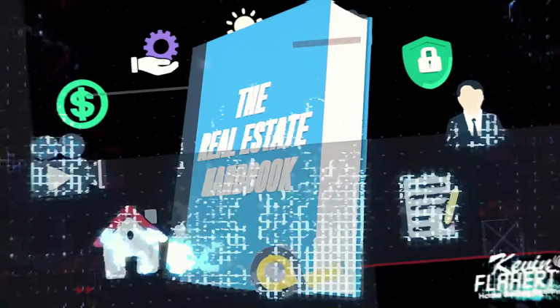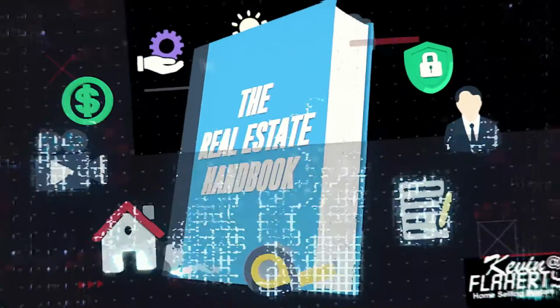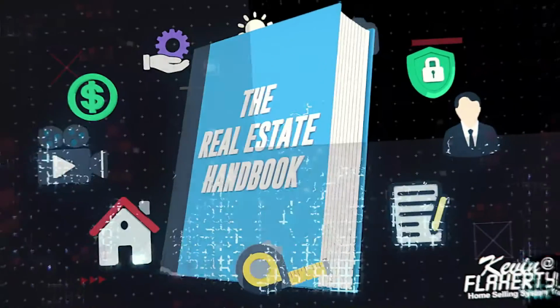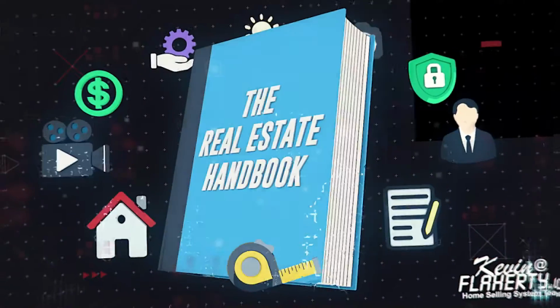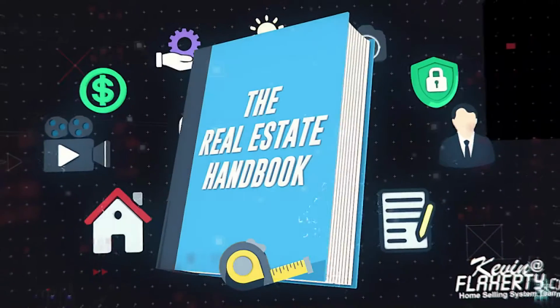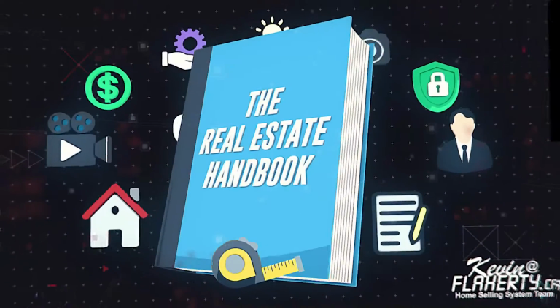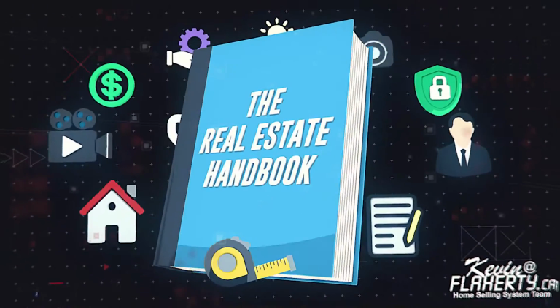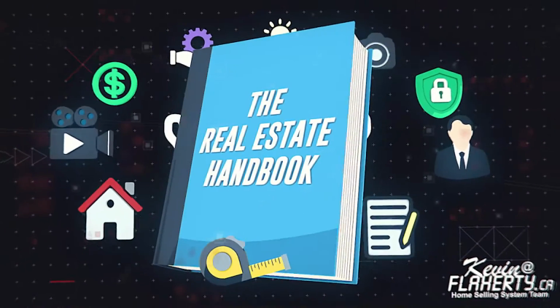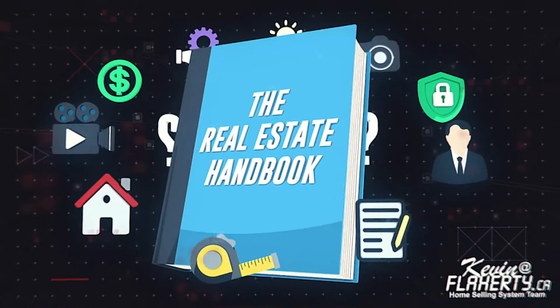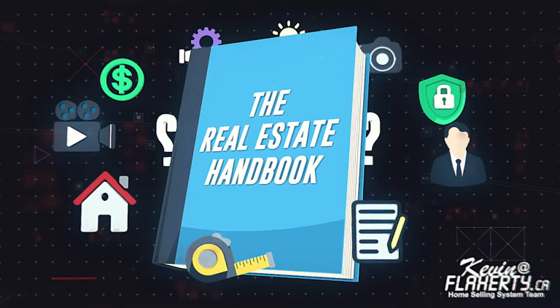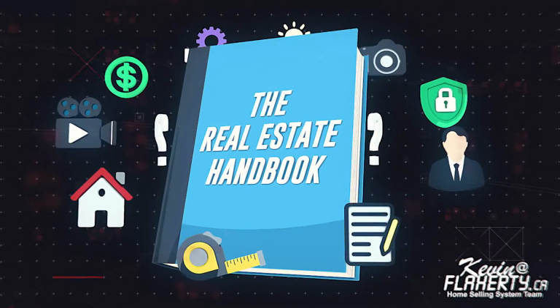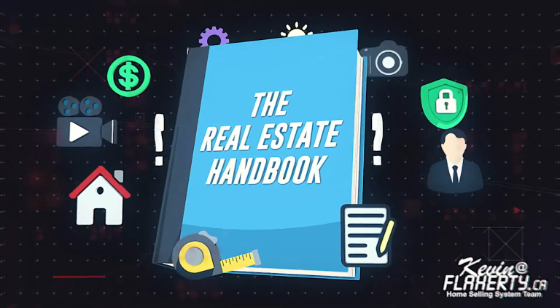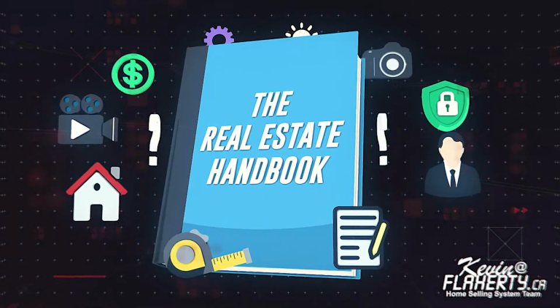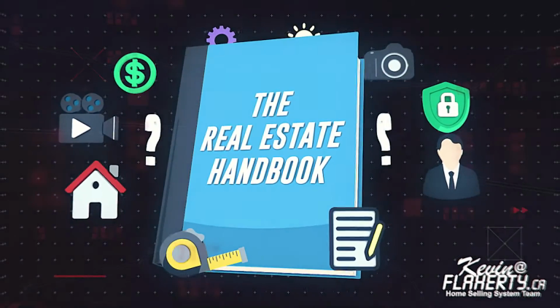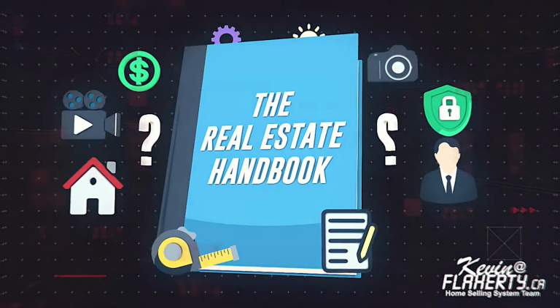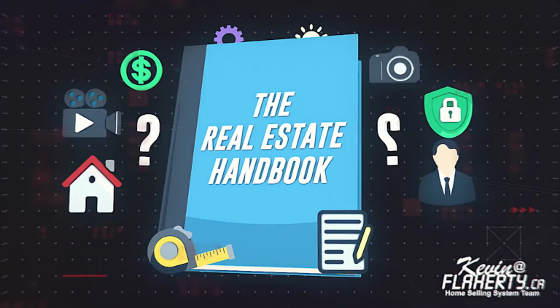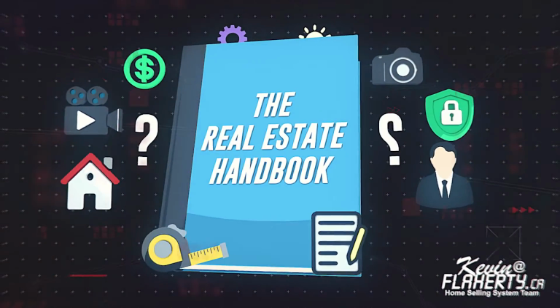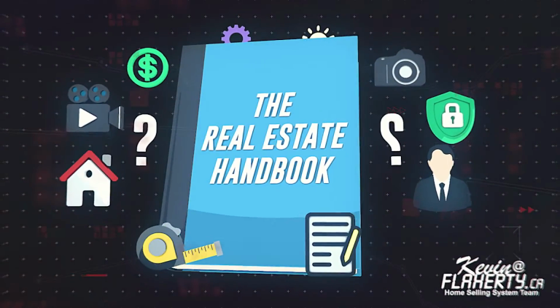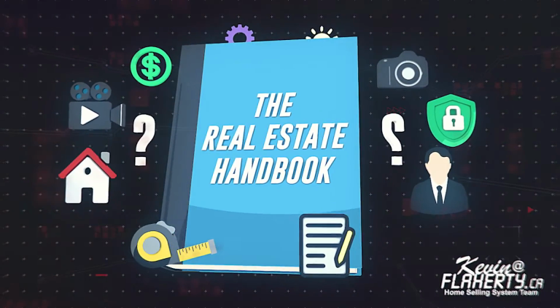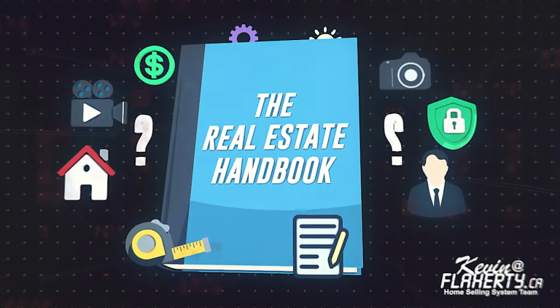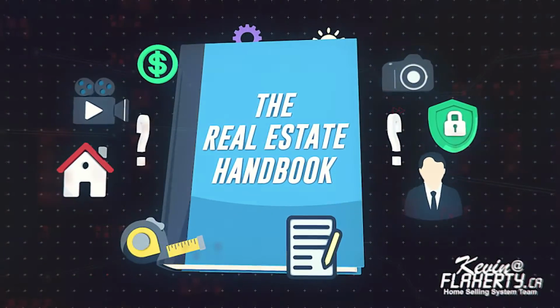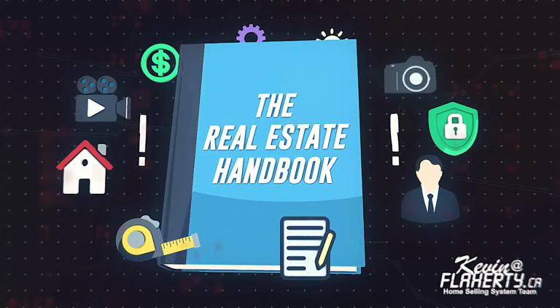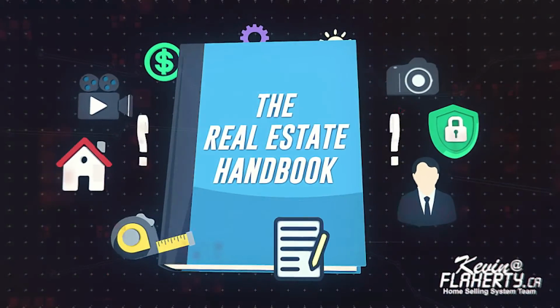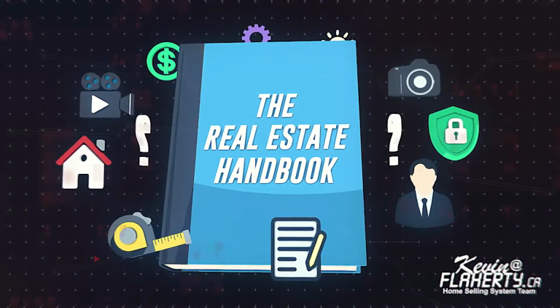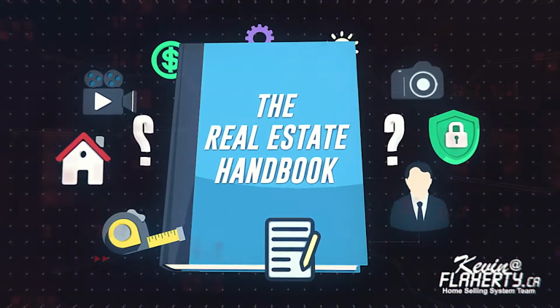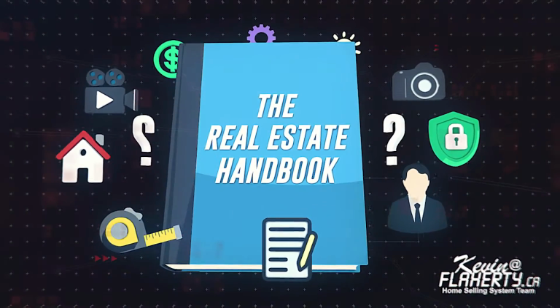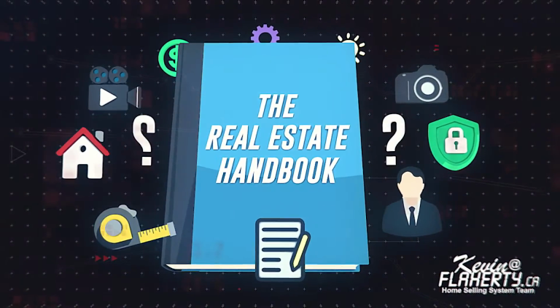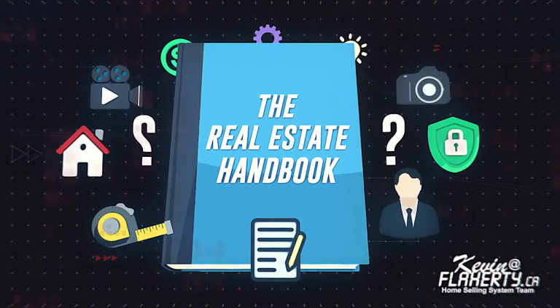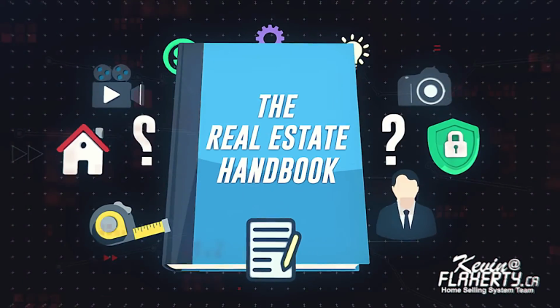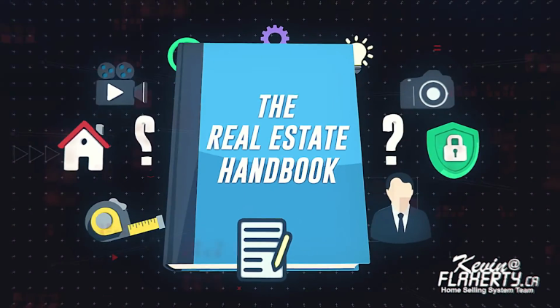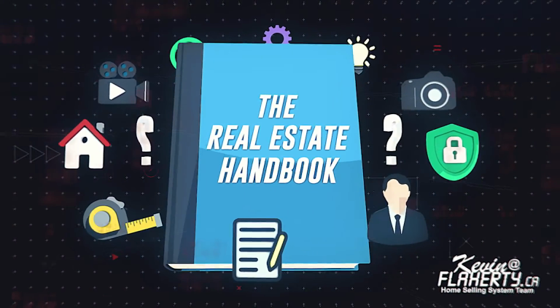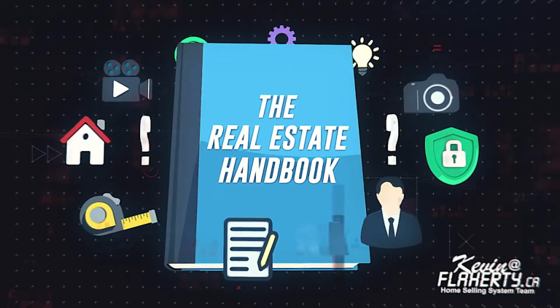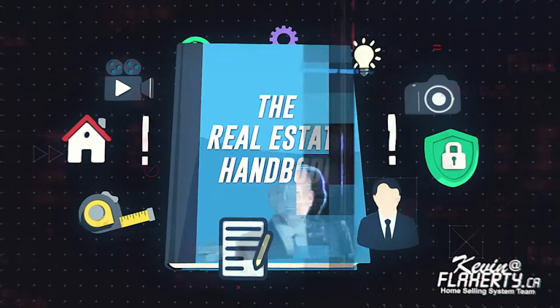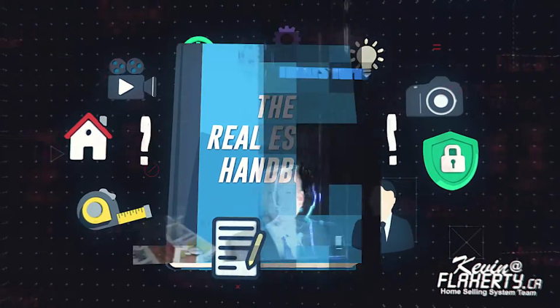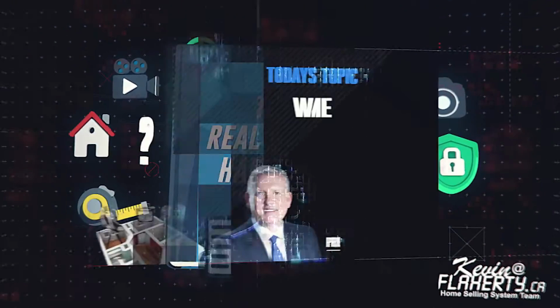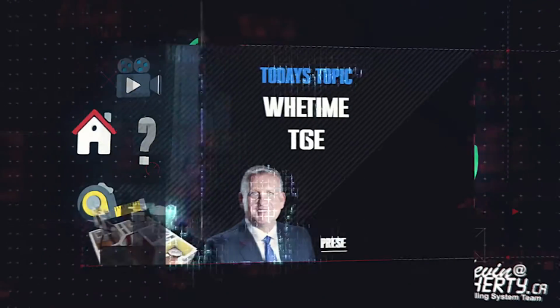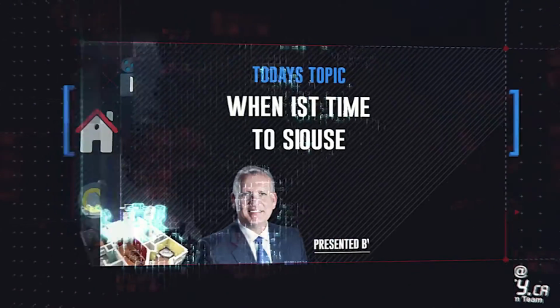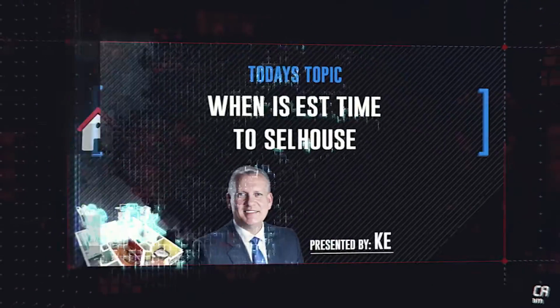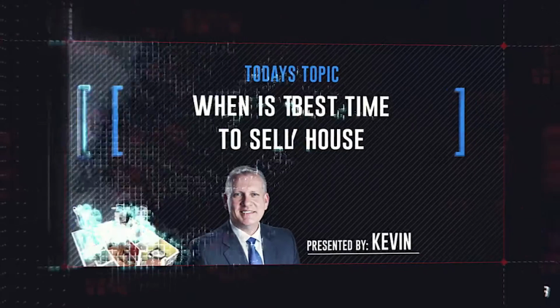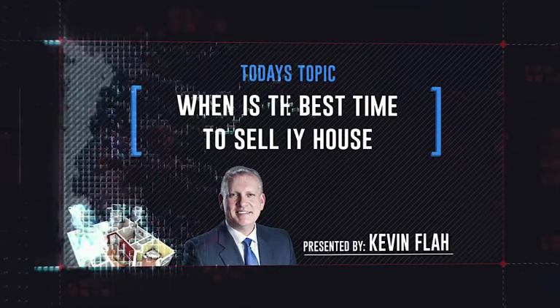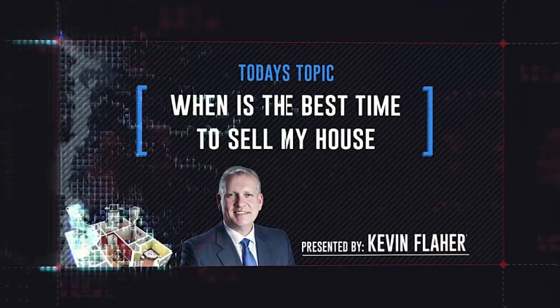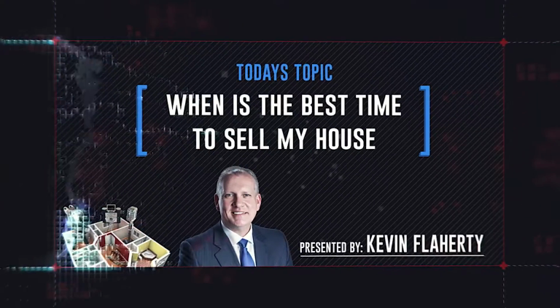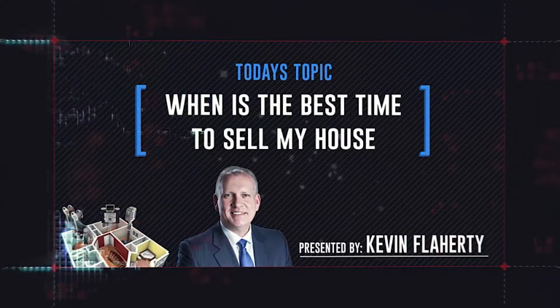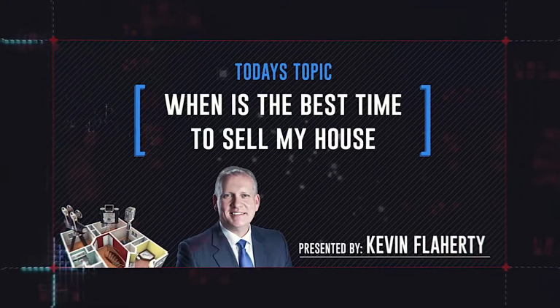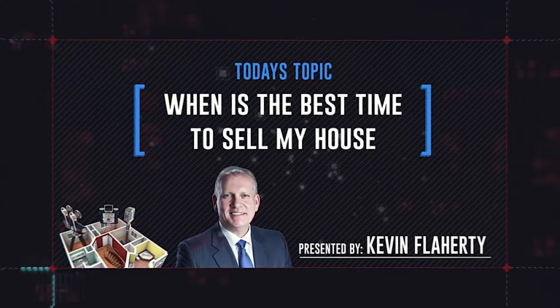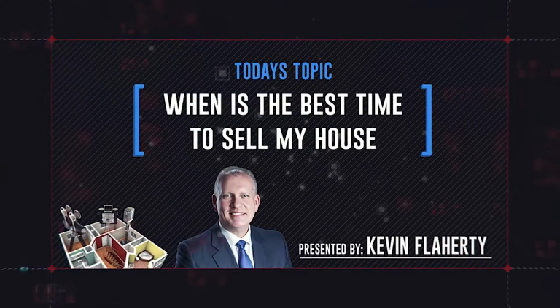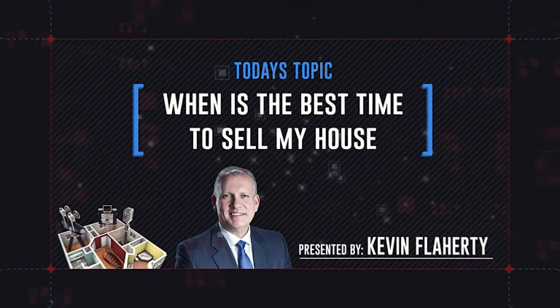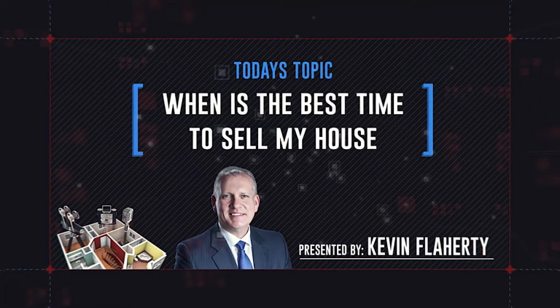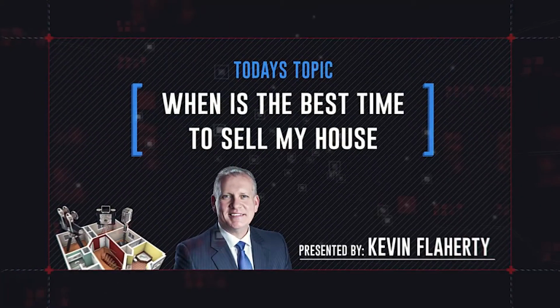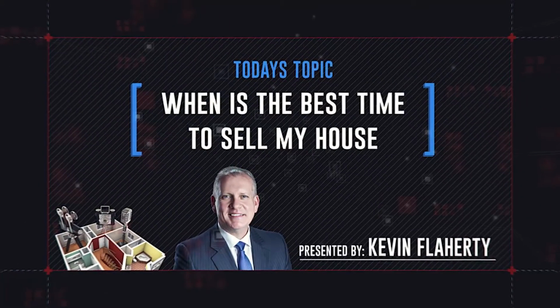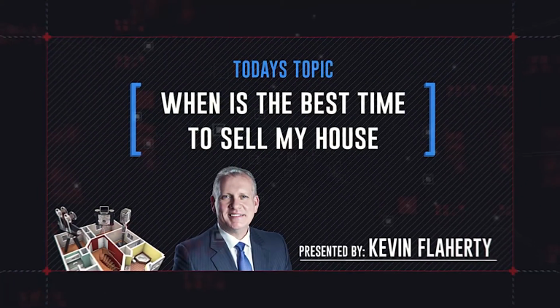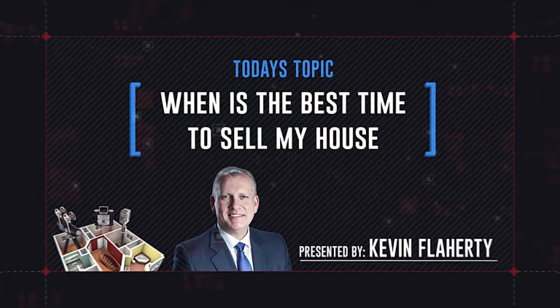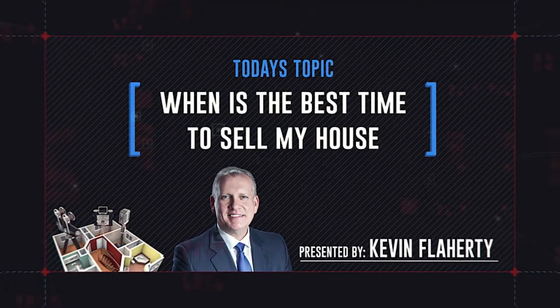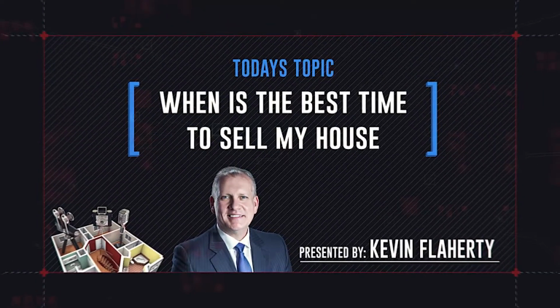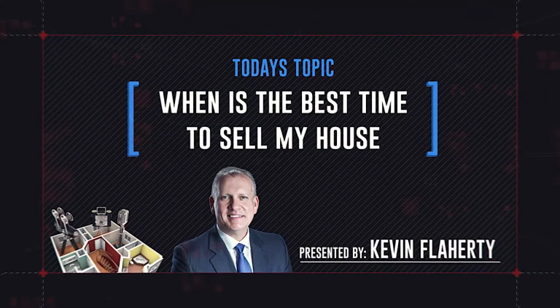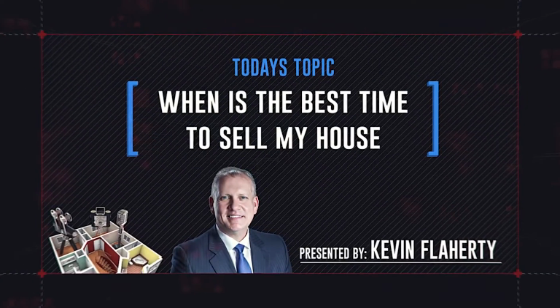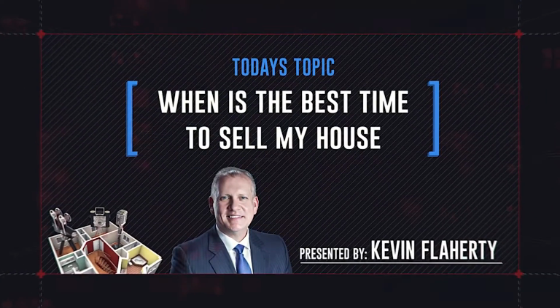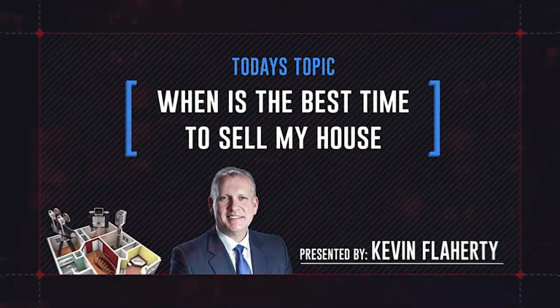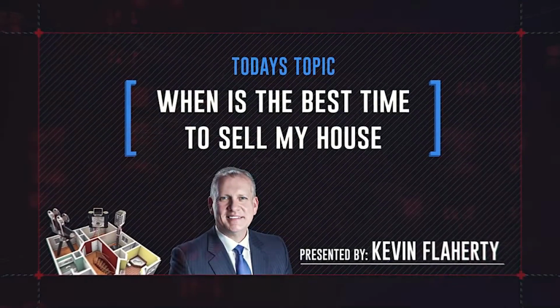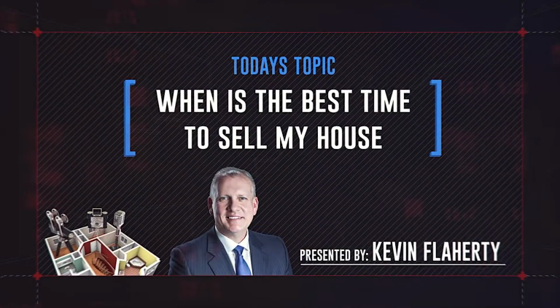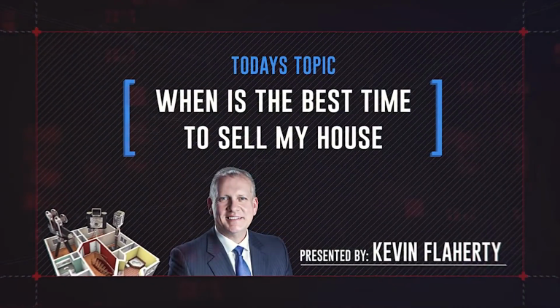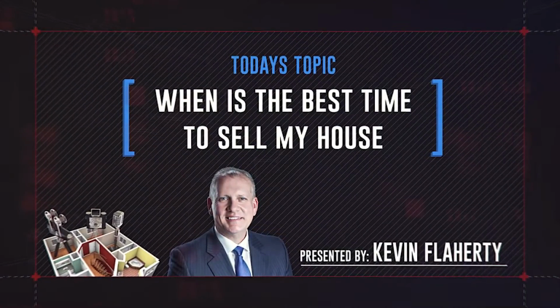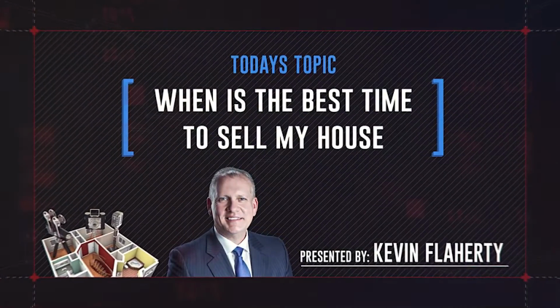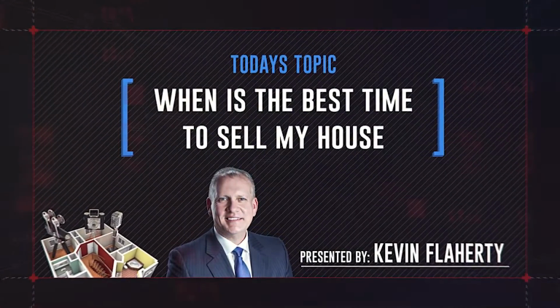Have a question about real estate? We're here to help. Today's topic: when's the best time to sell my house?